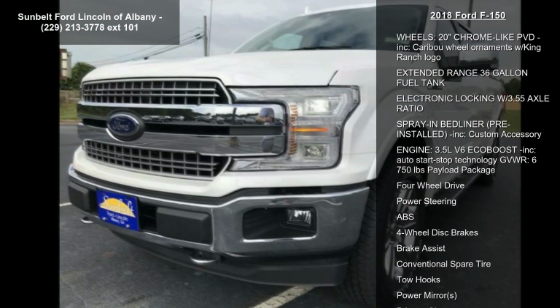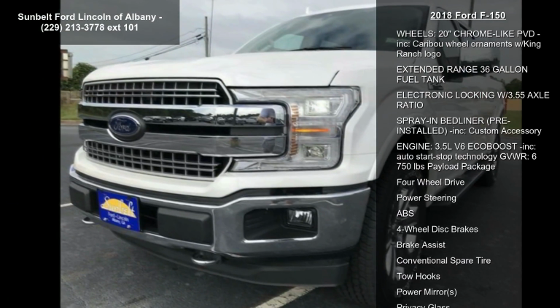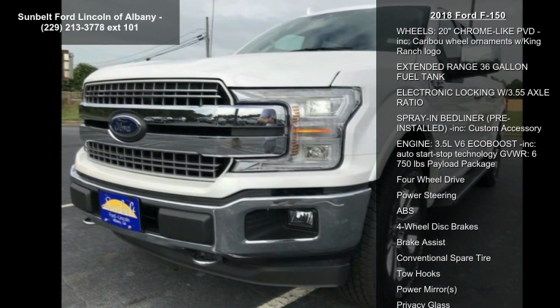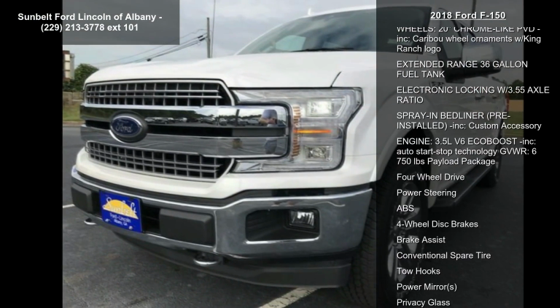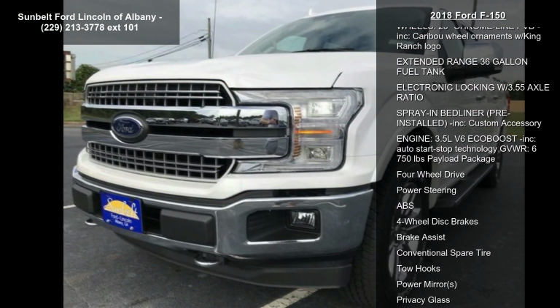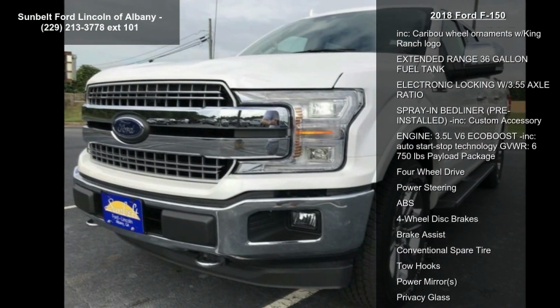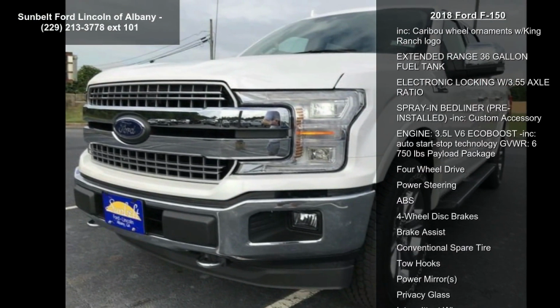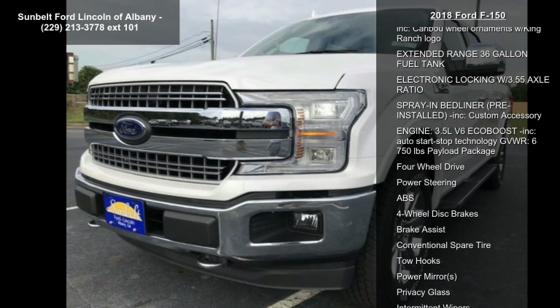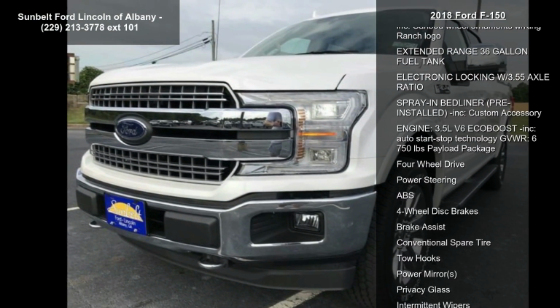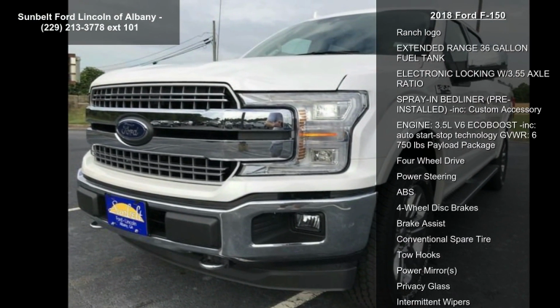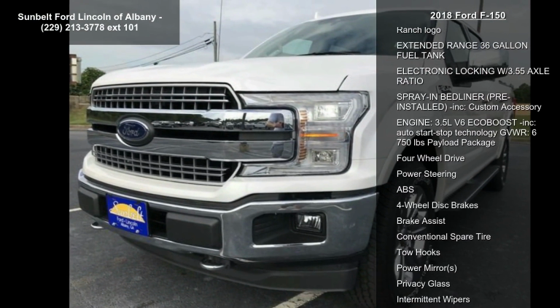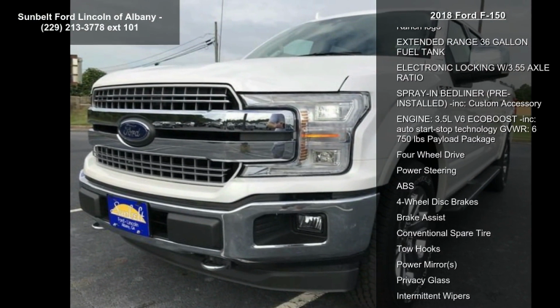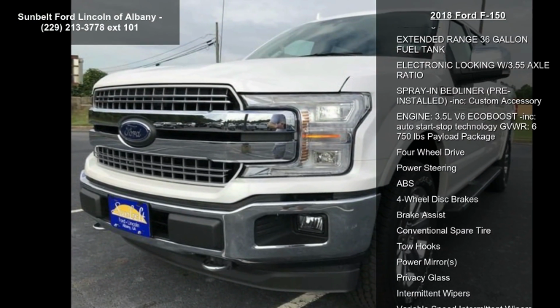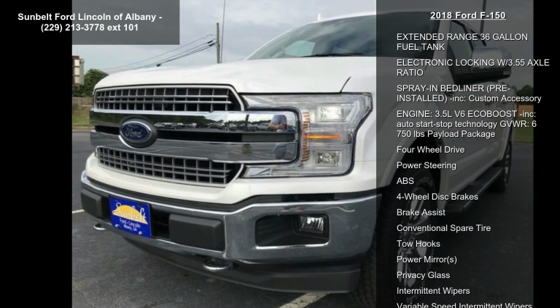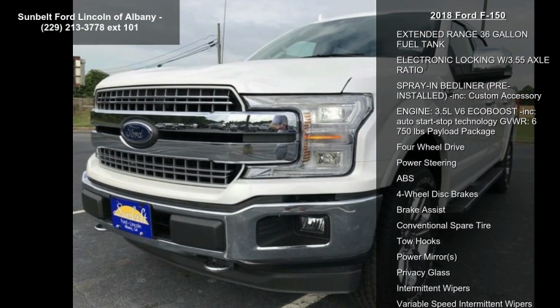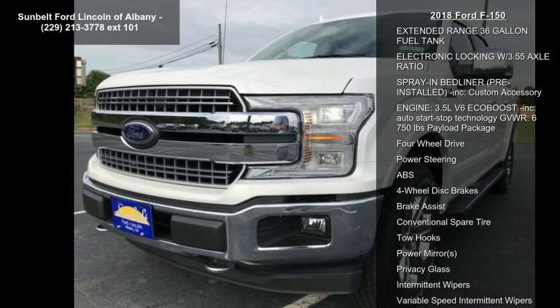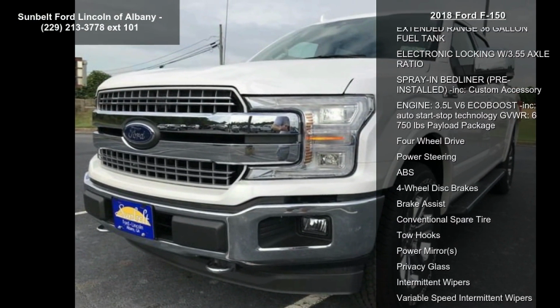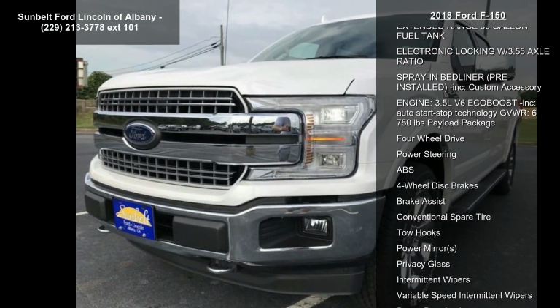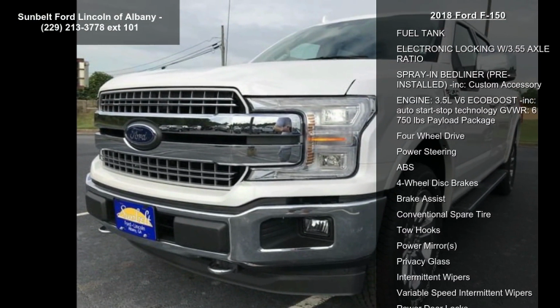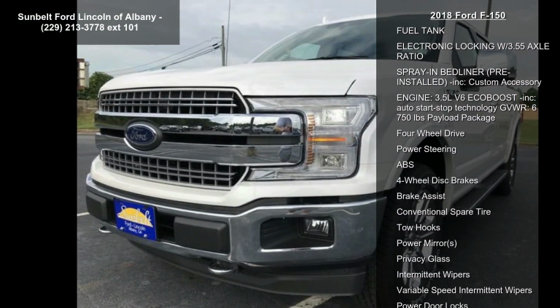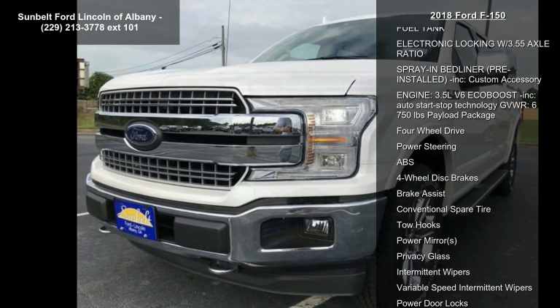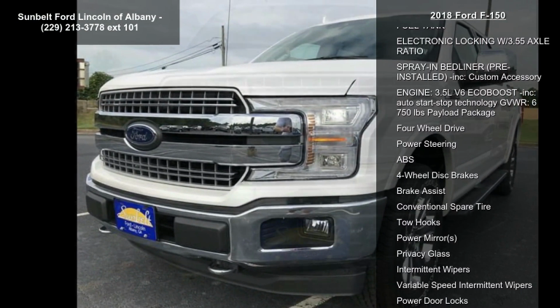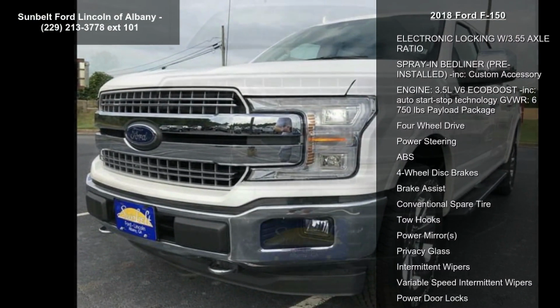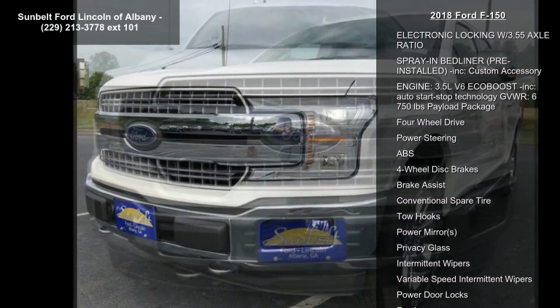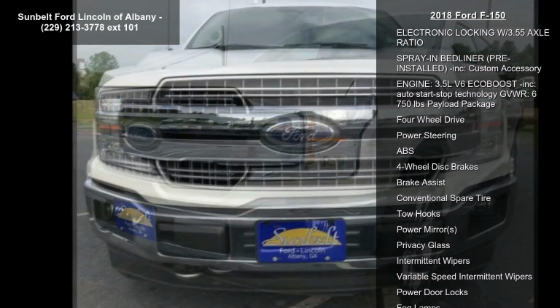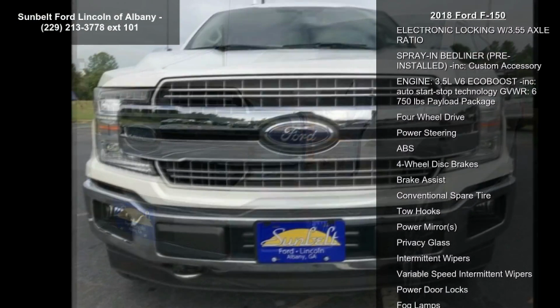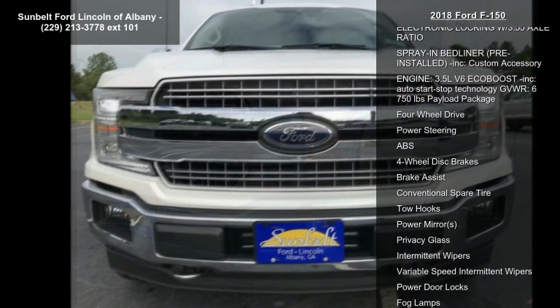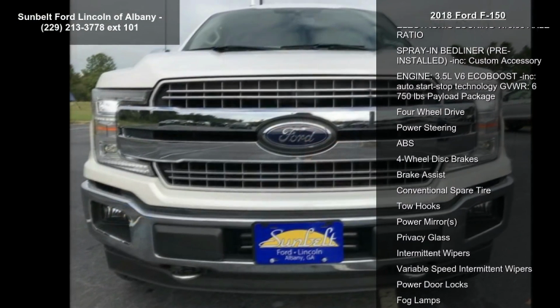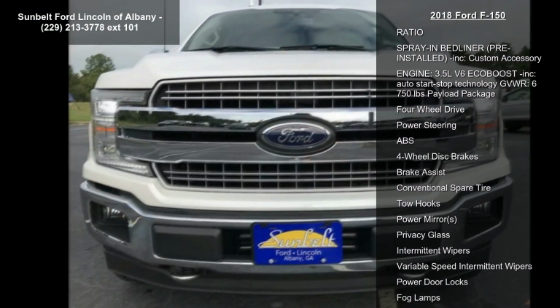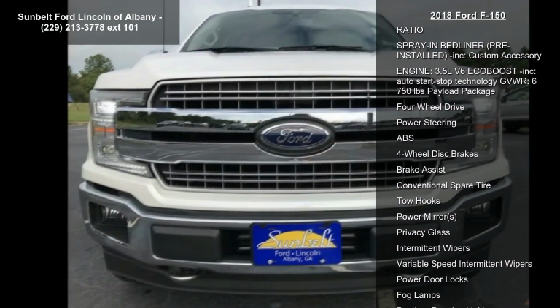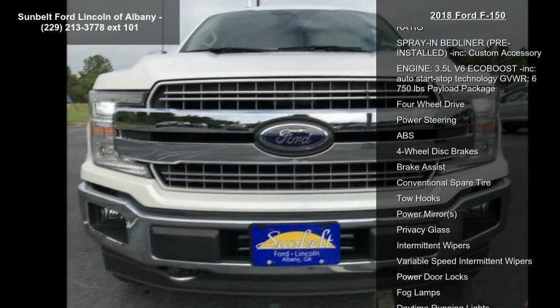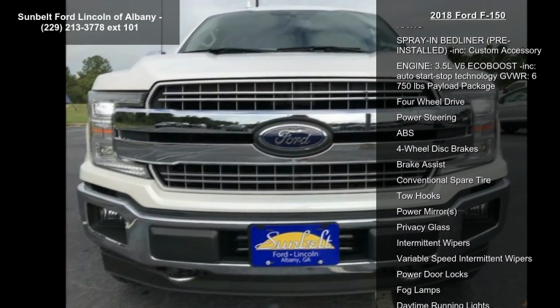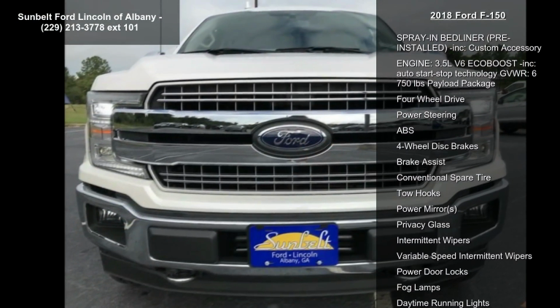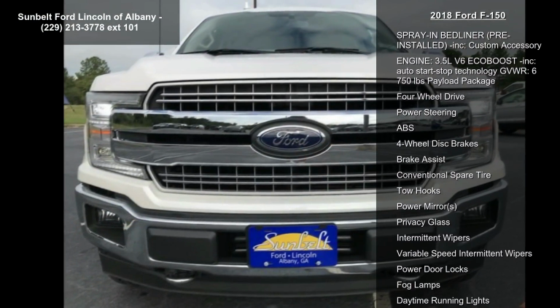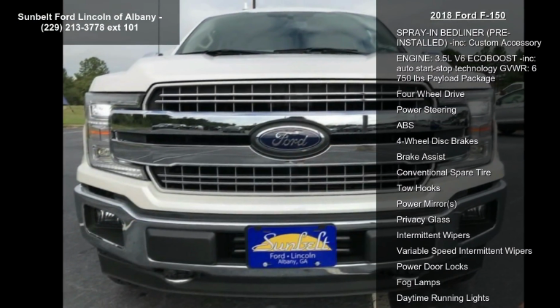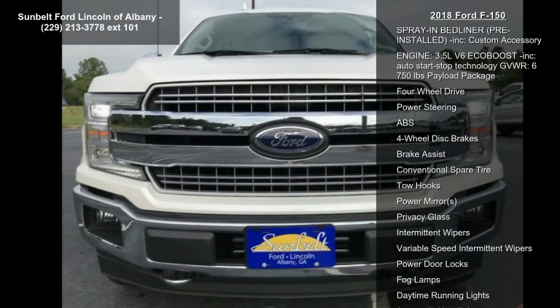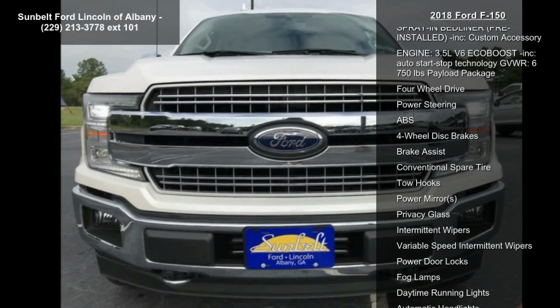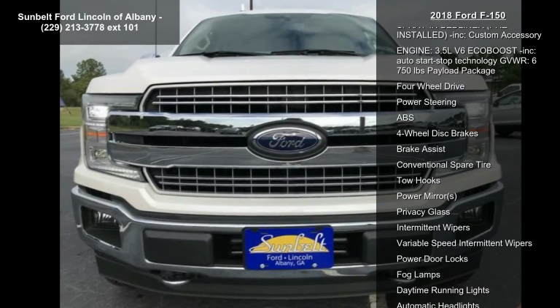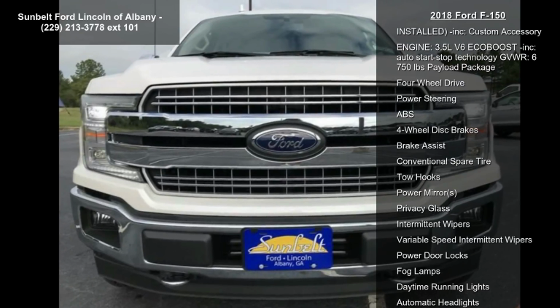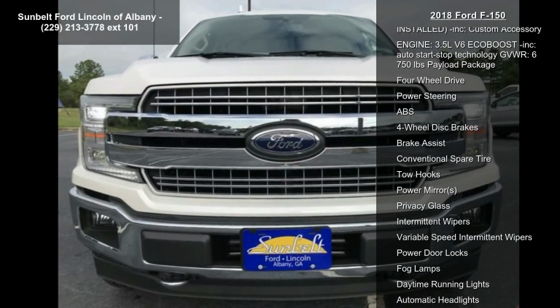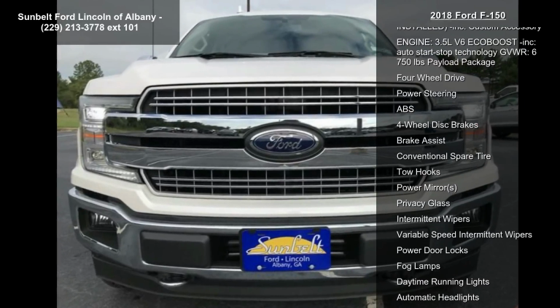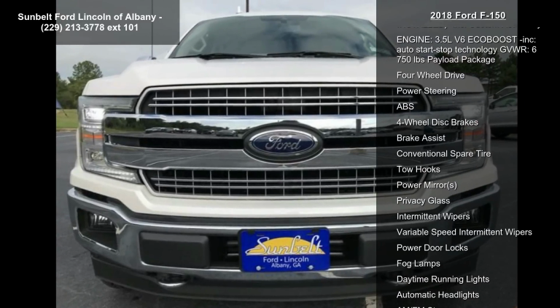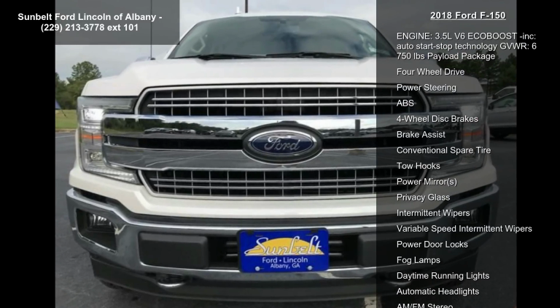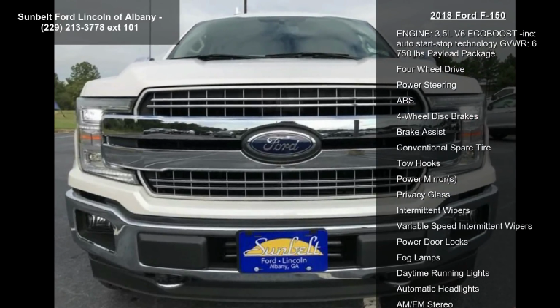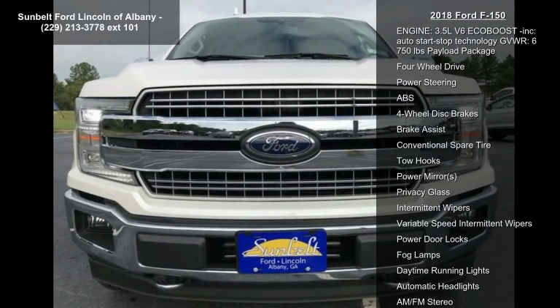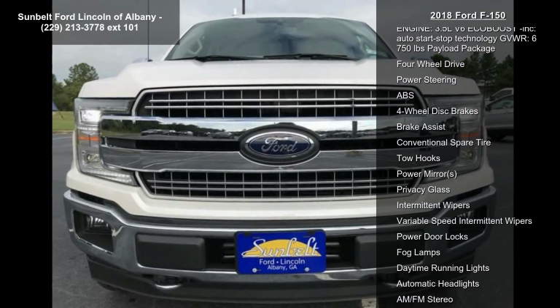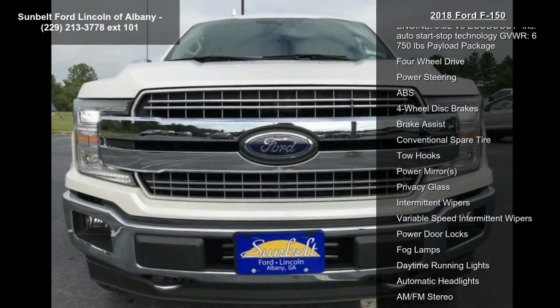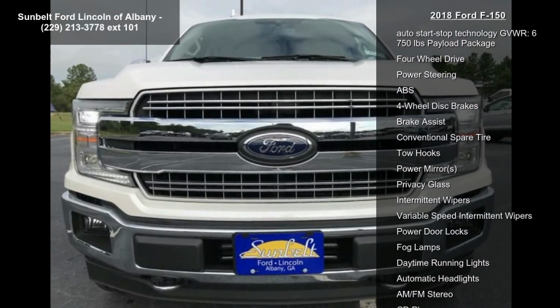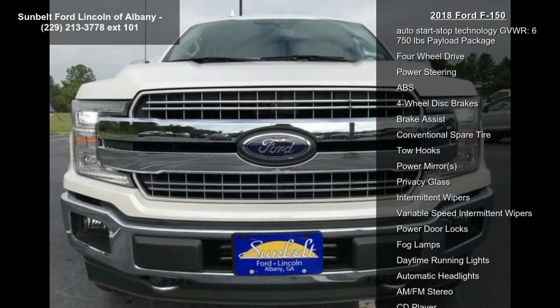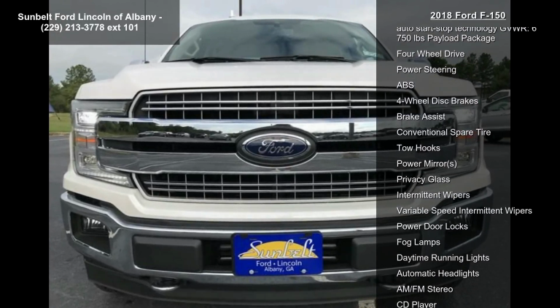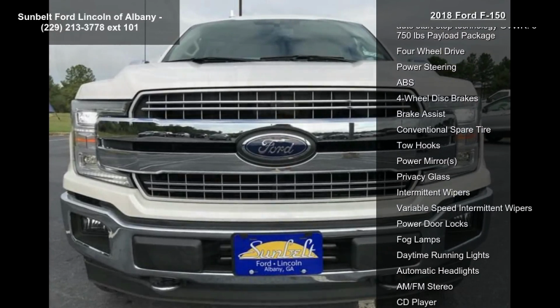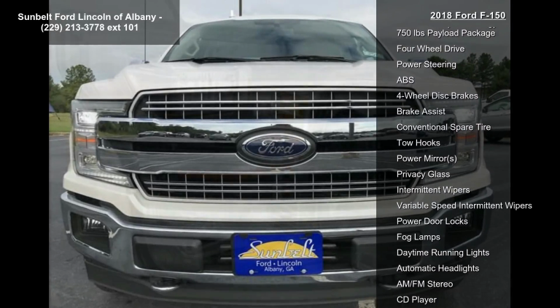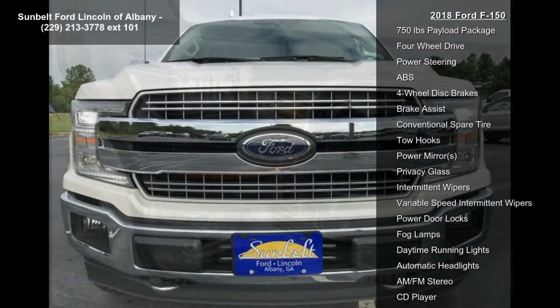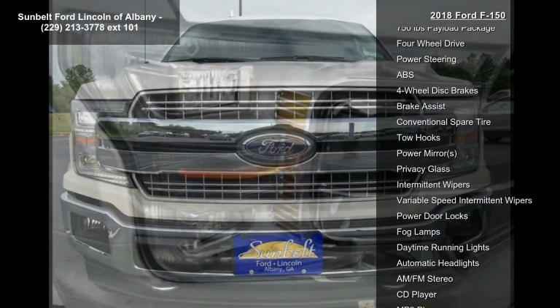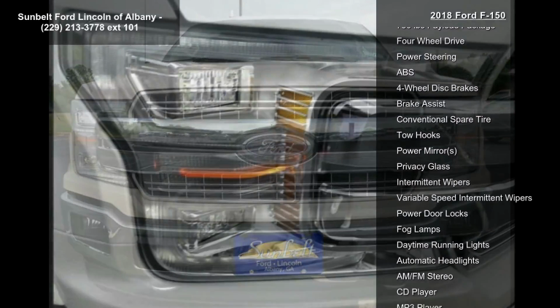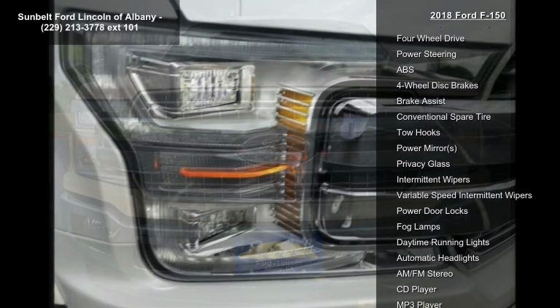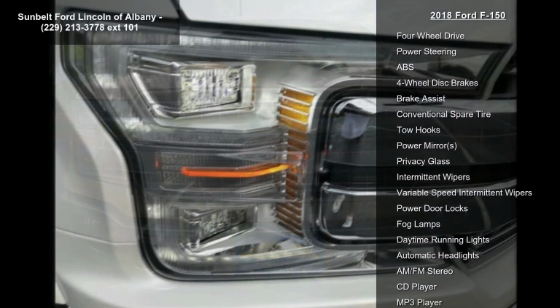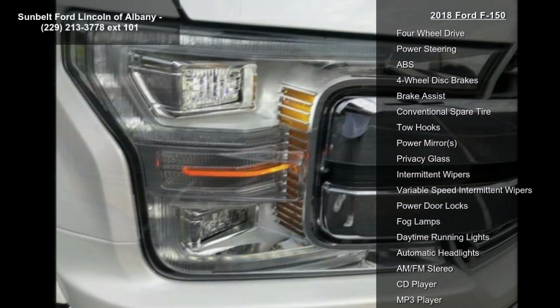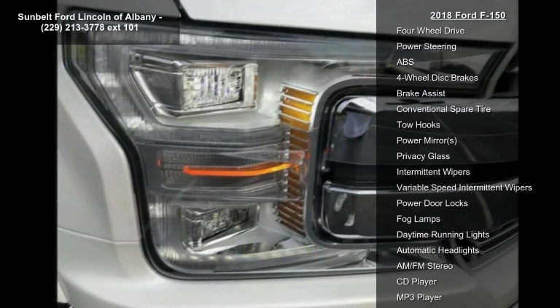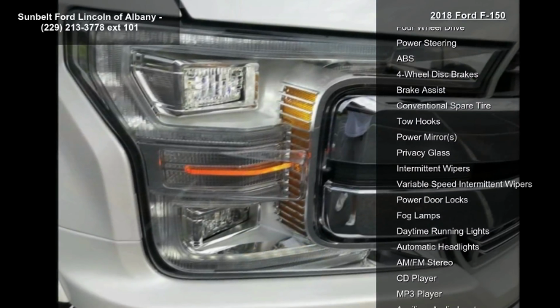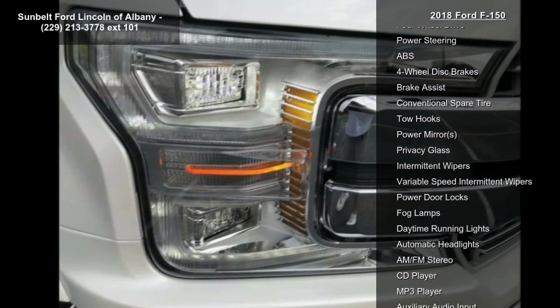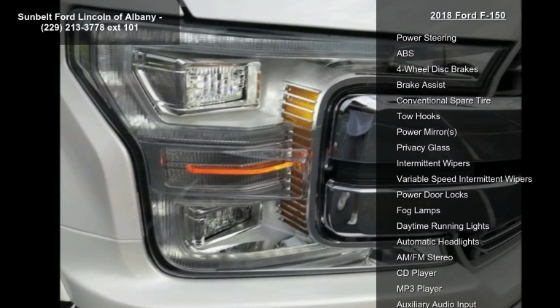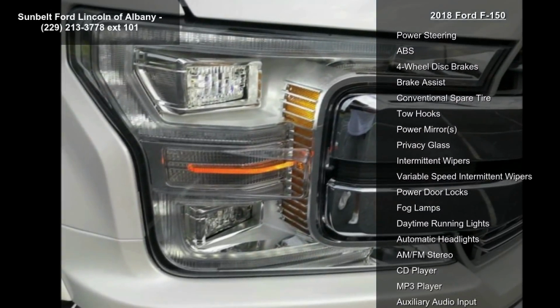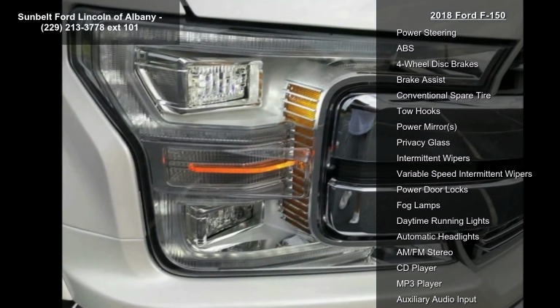Transmission: Electronic 10-Speed Automatic Included. Selectable Drive Modes: Normal, Tow/Haul, Snow/Wet, Eco, Select Sport, STD.